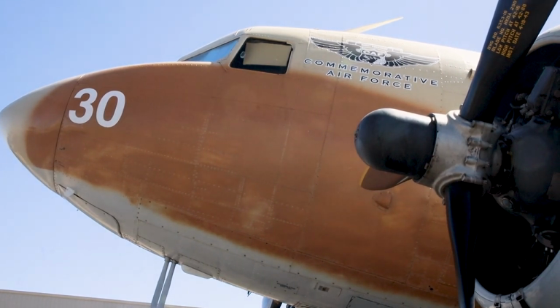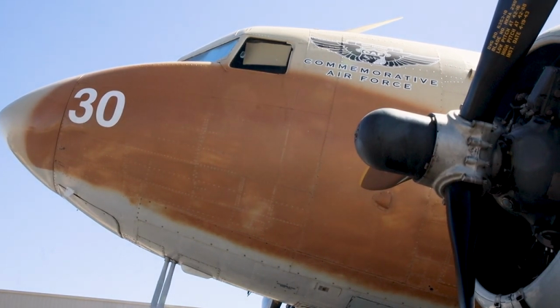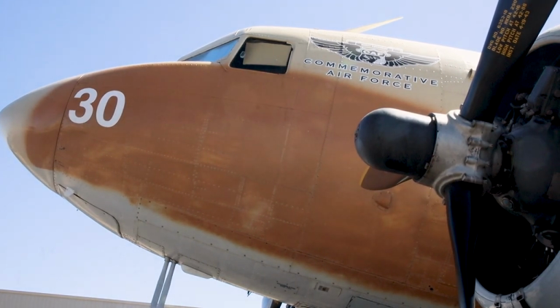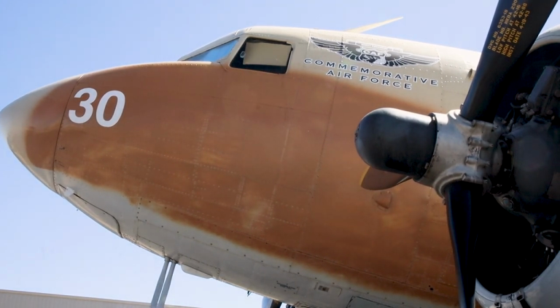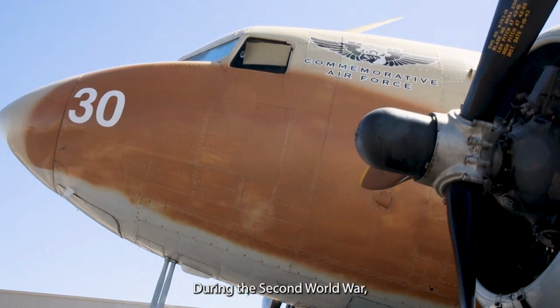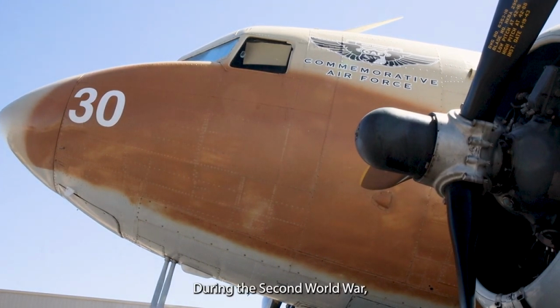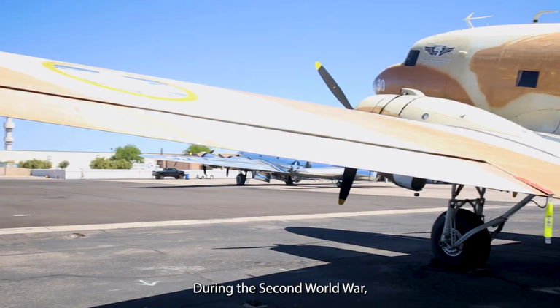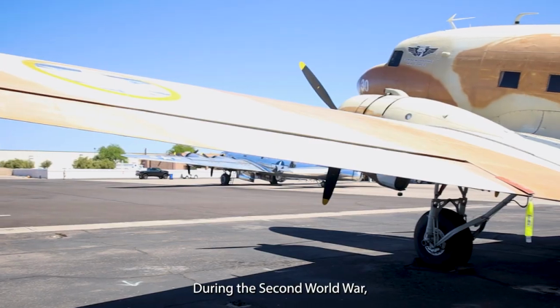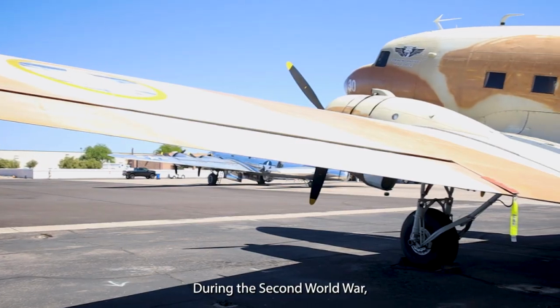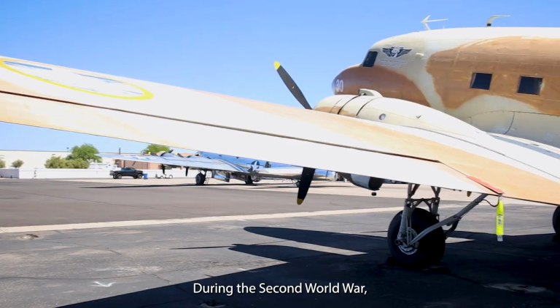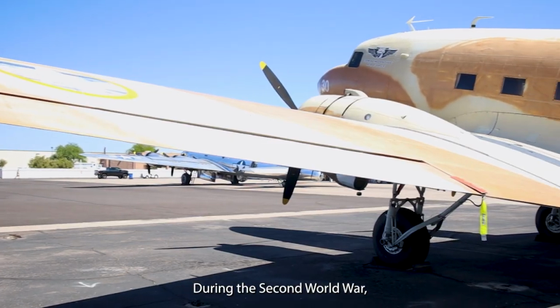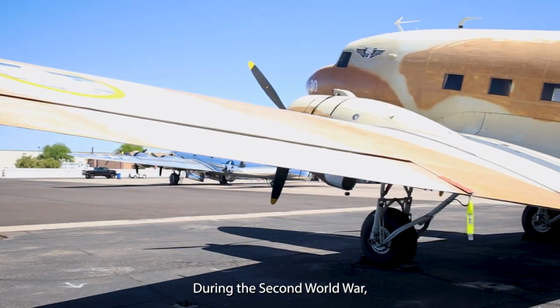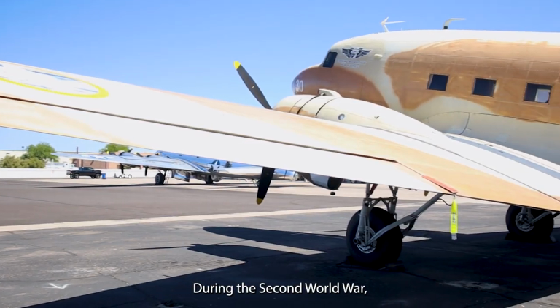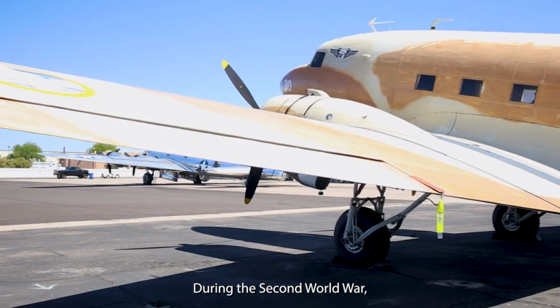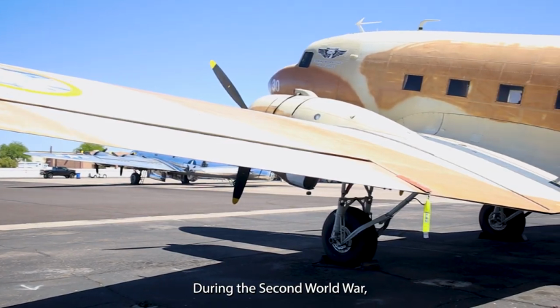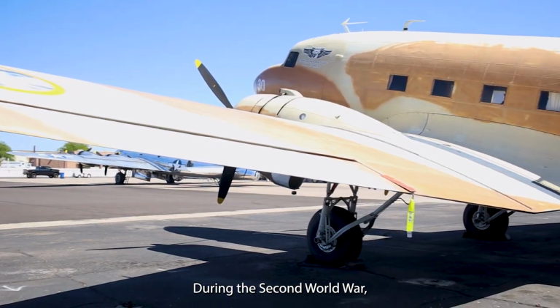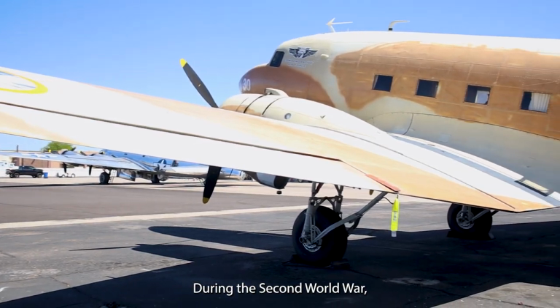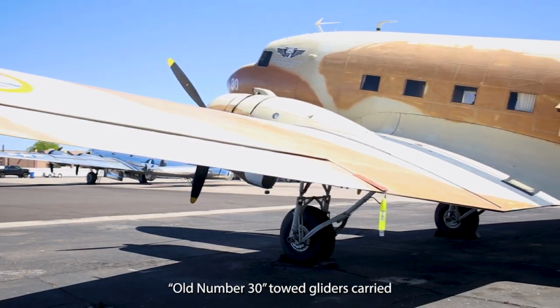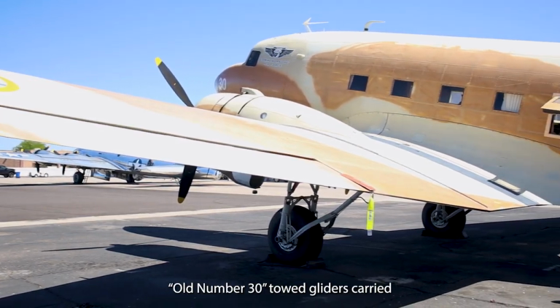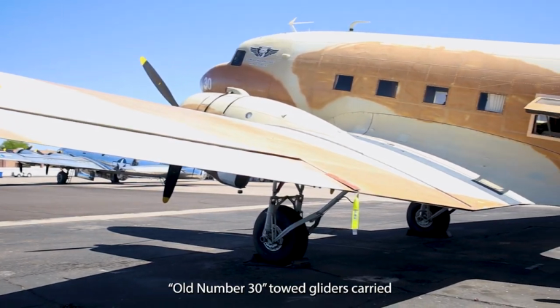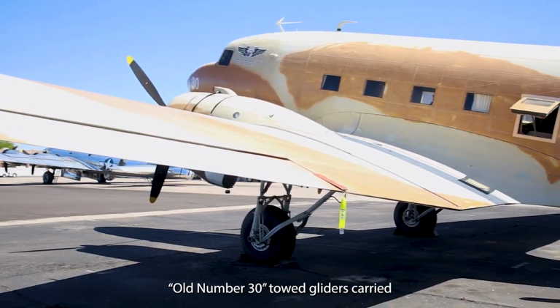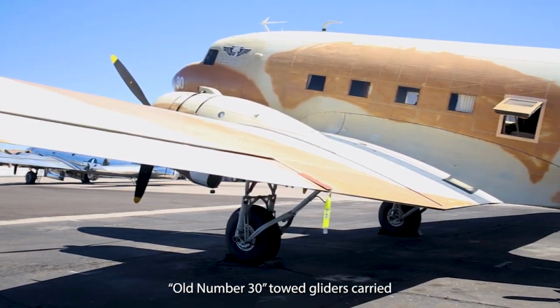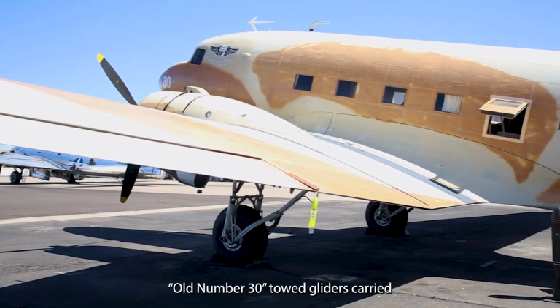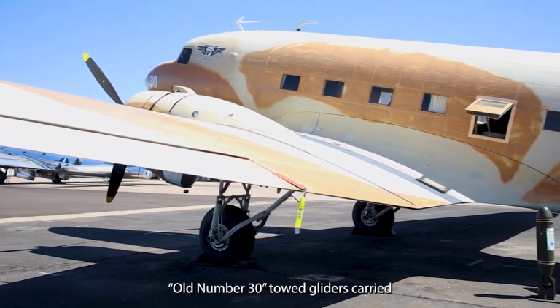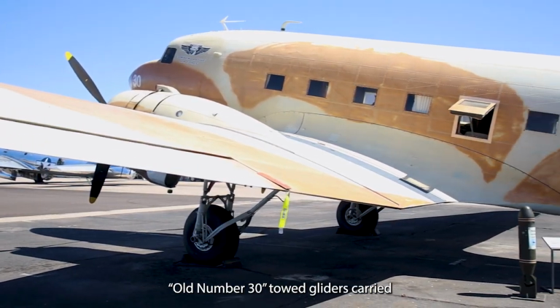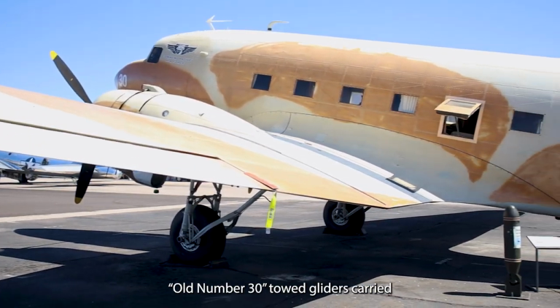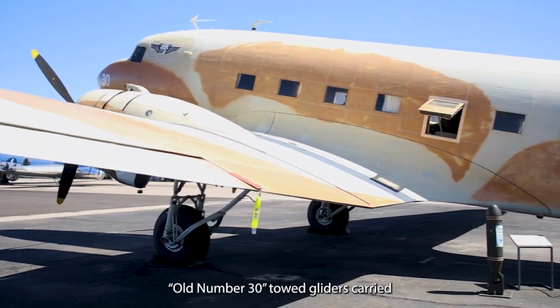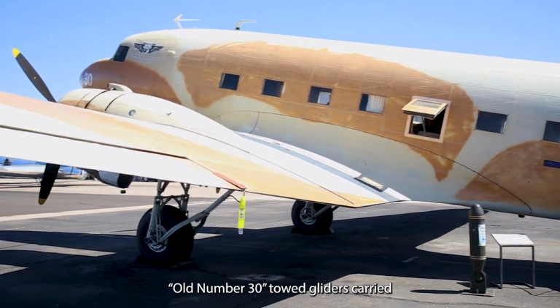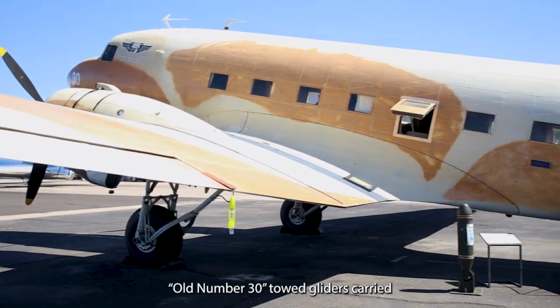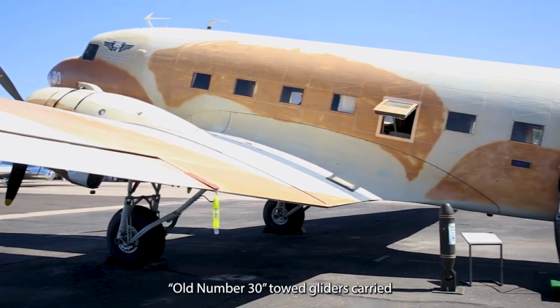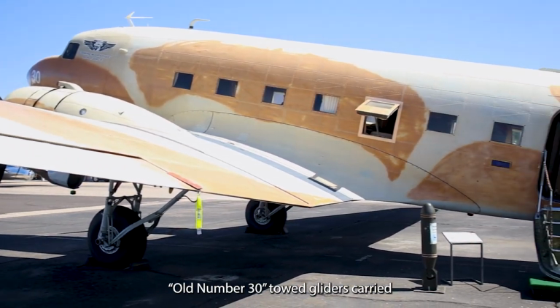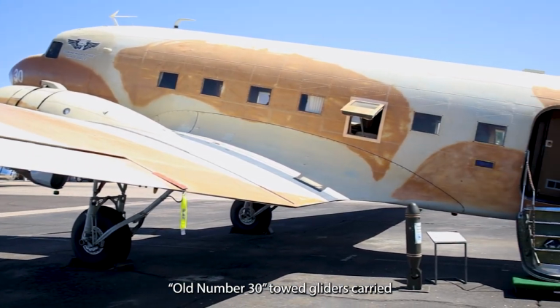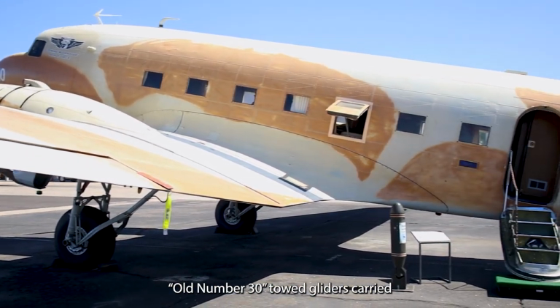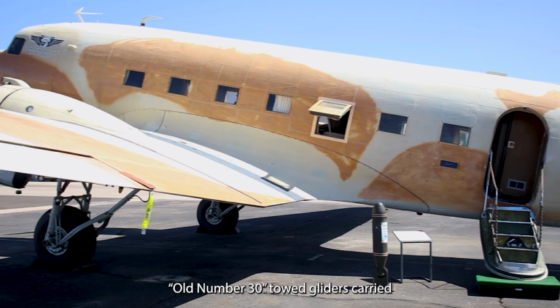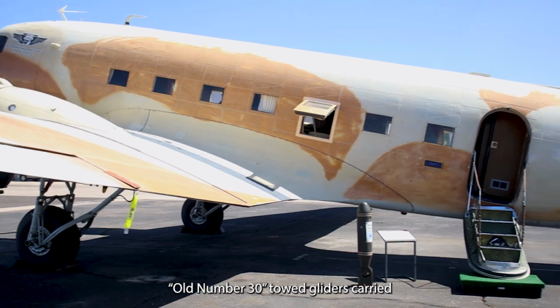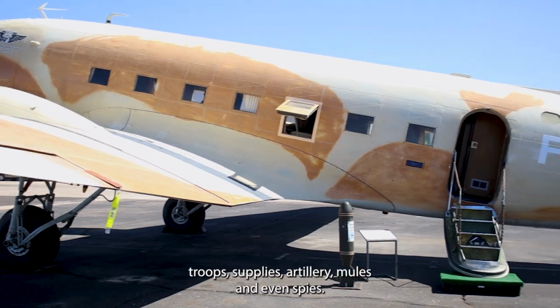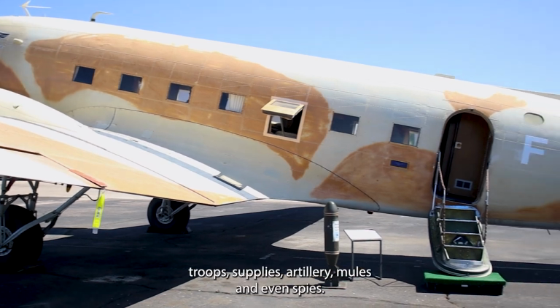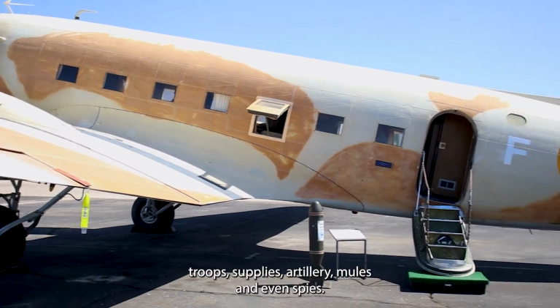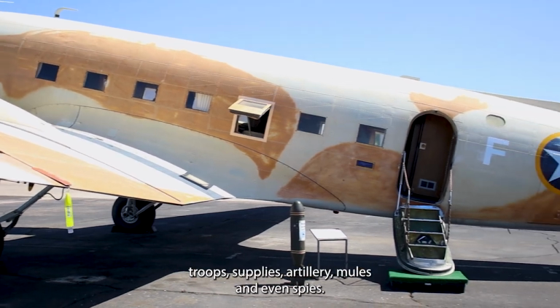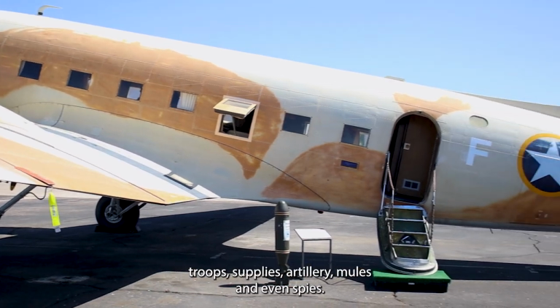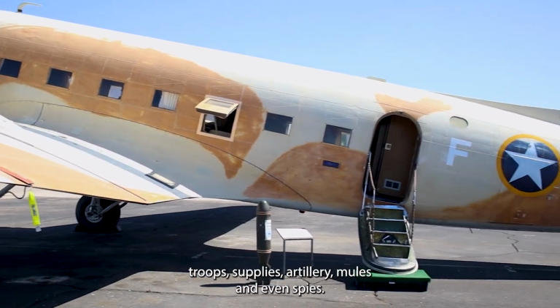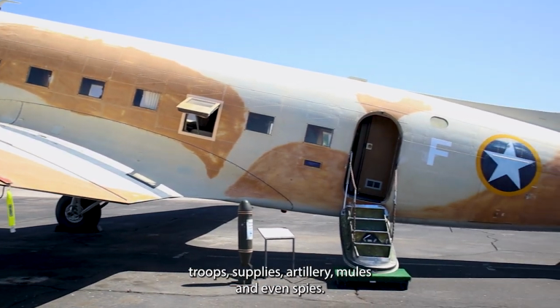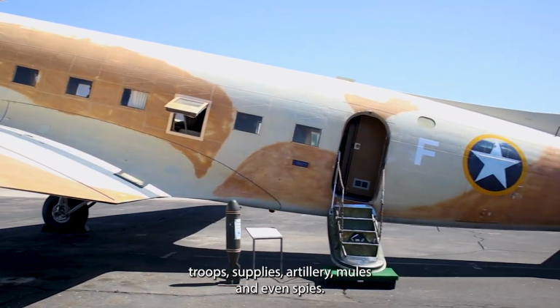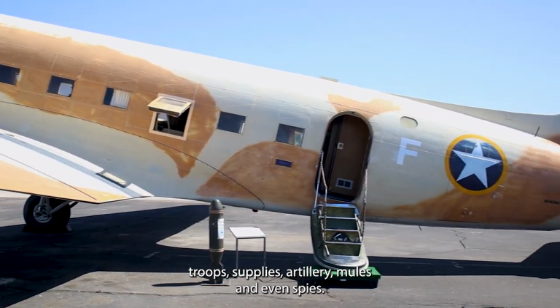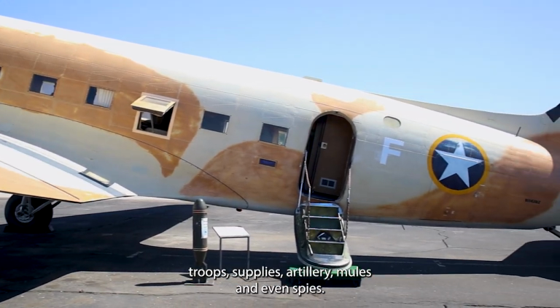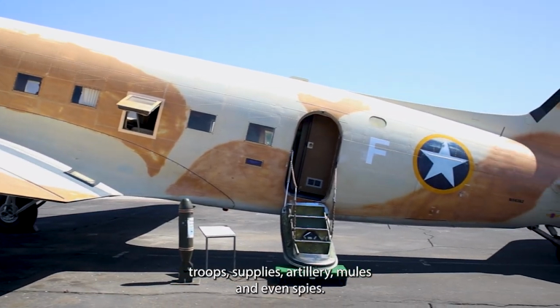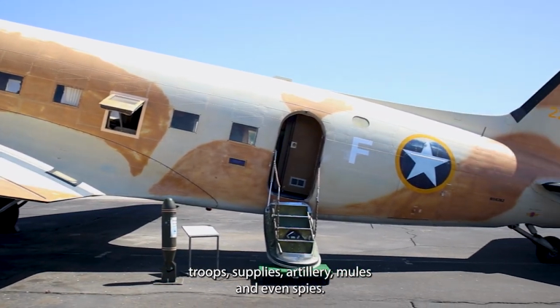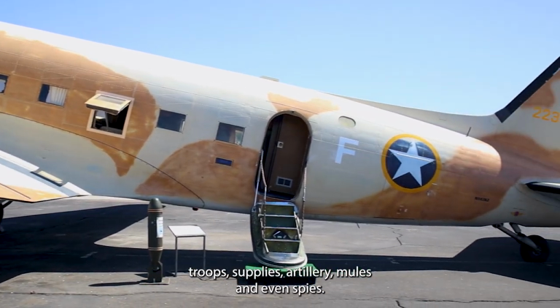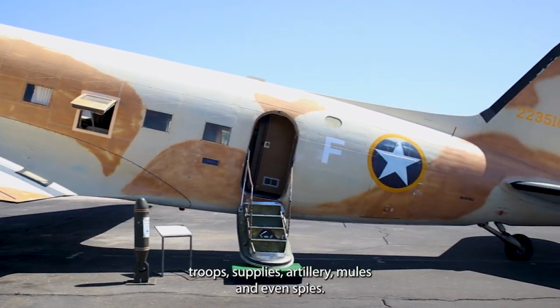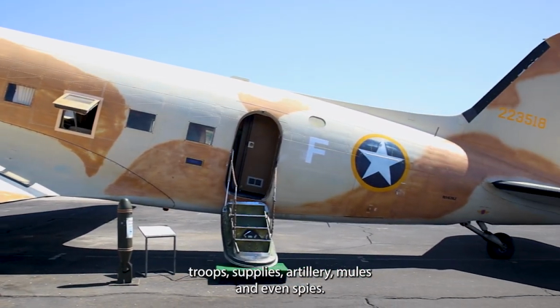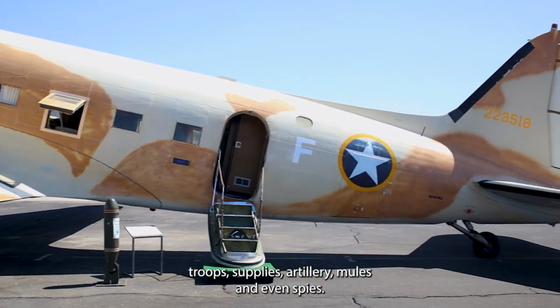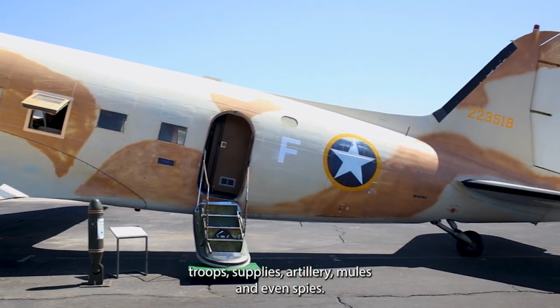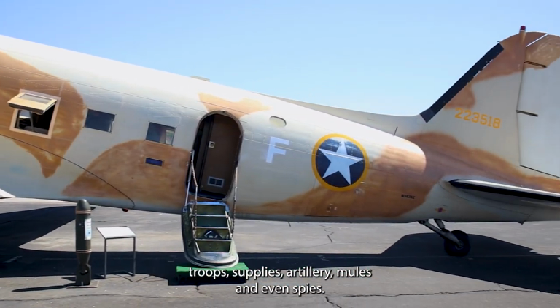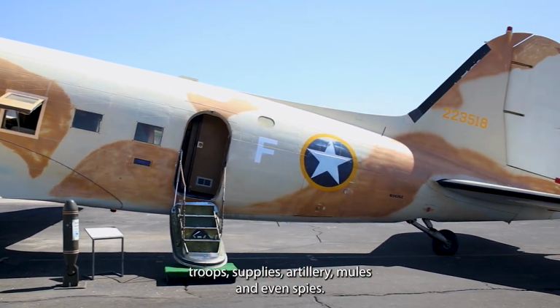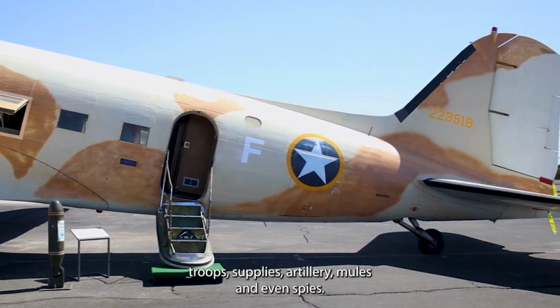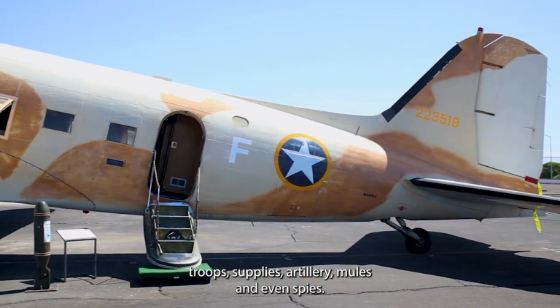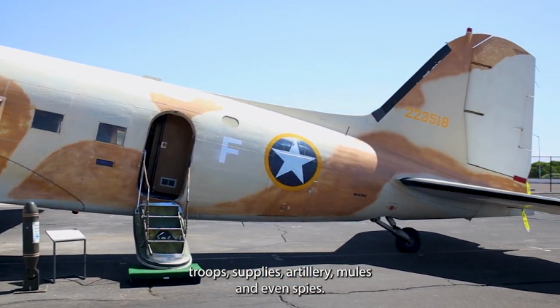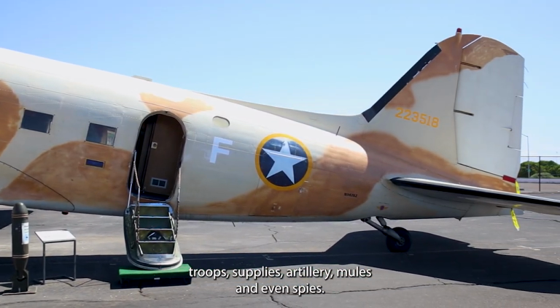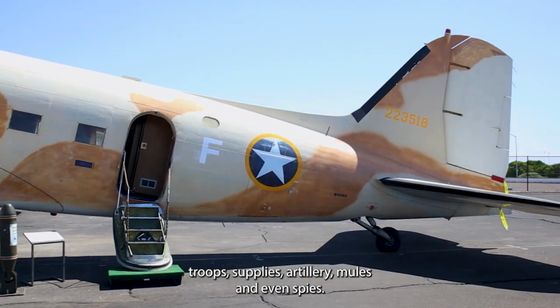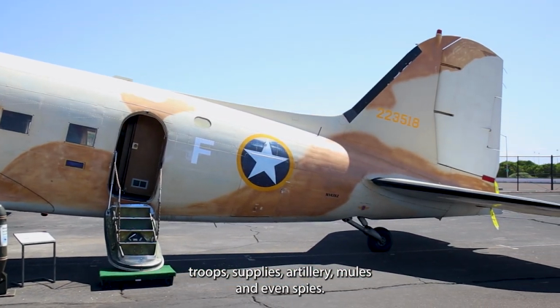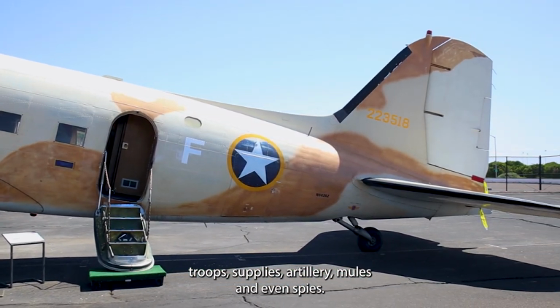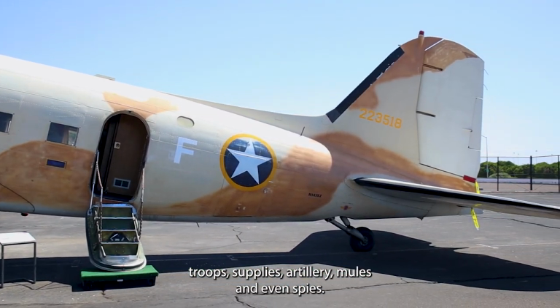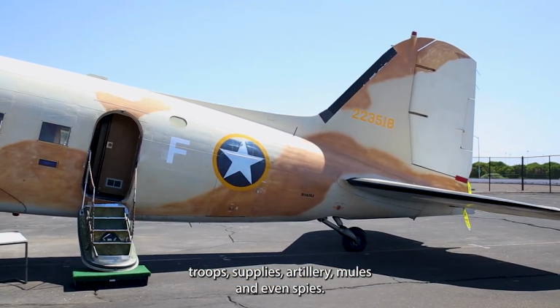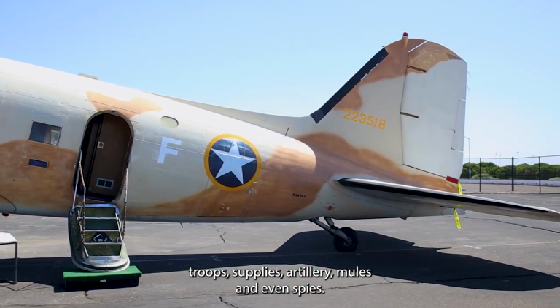During the Second World War, Old Number 30 towed gliders, carried troops, supplies, artillery, mules, and even spies.